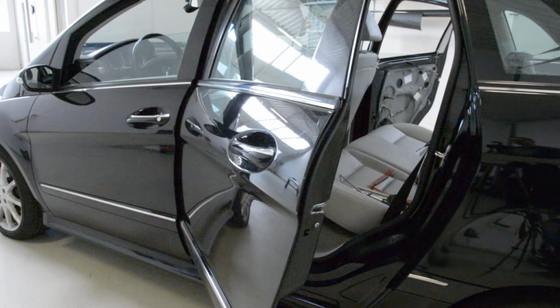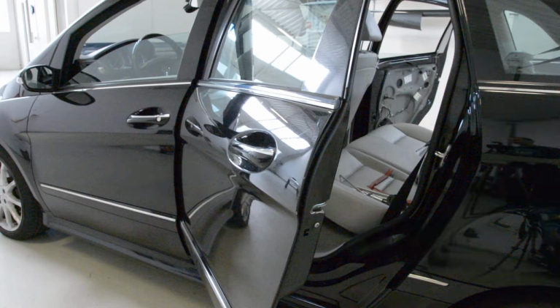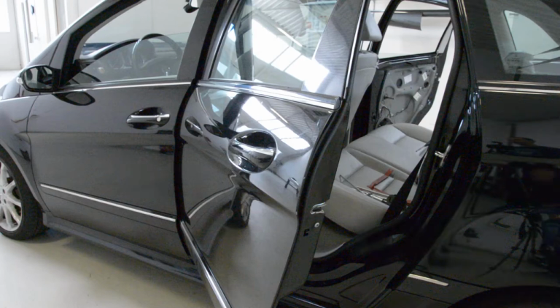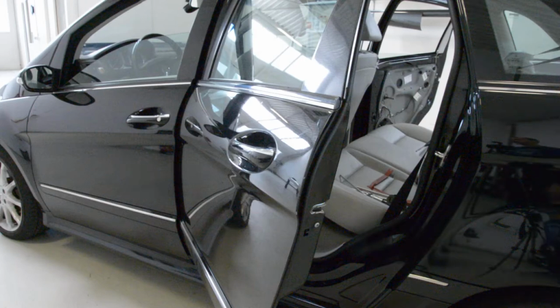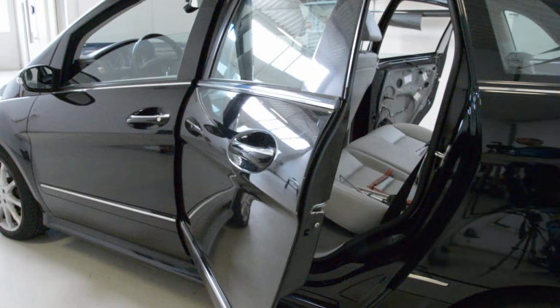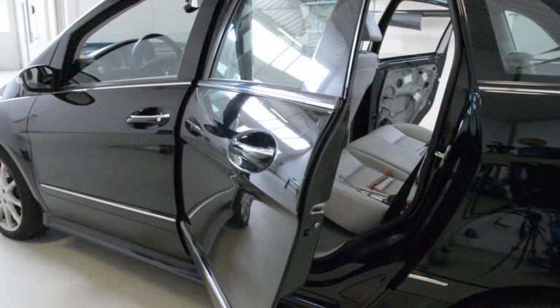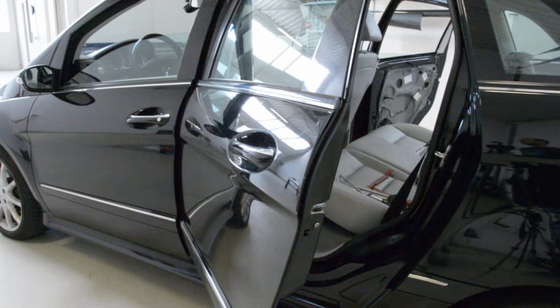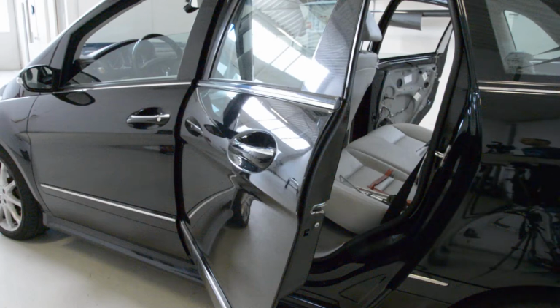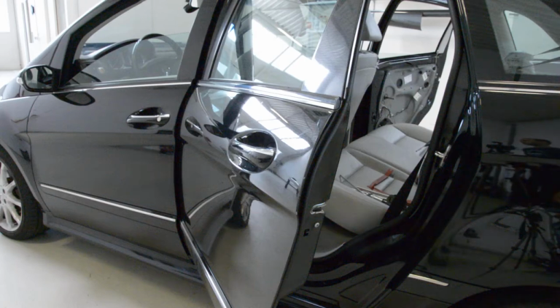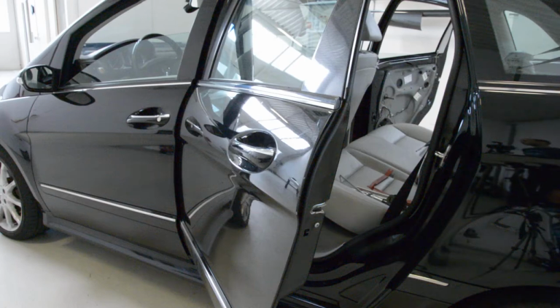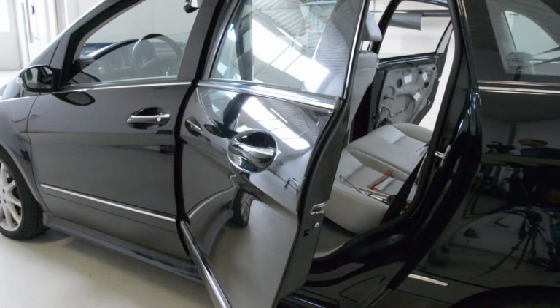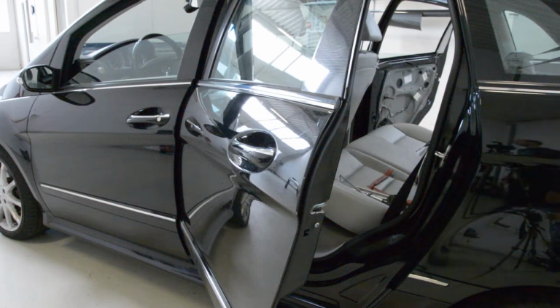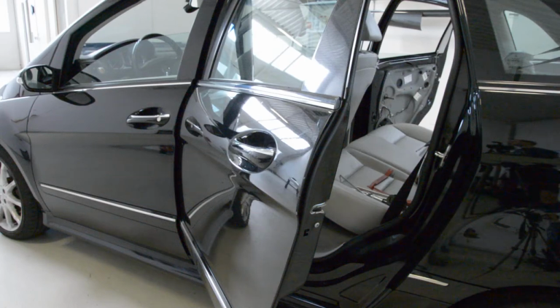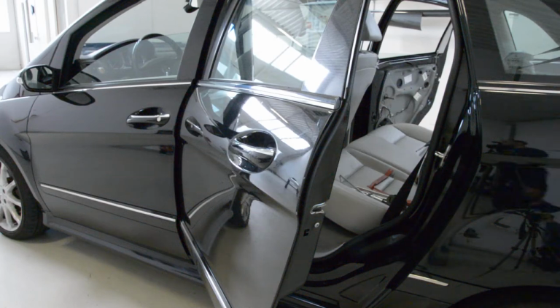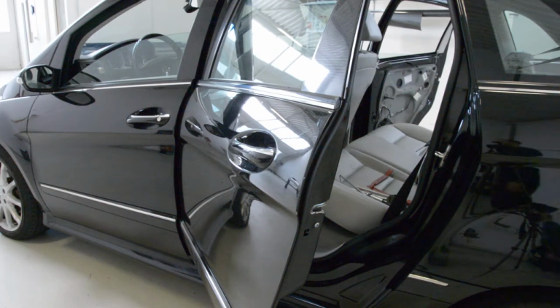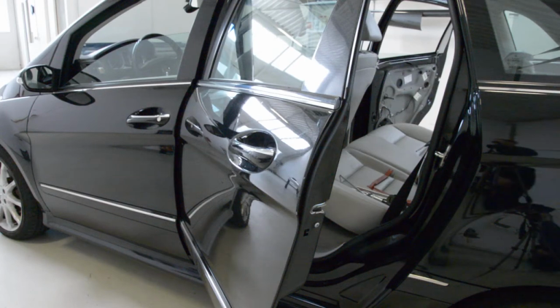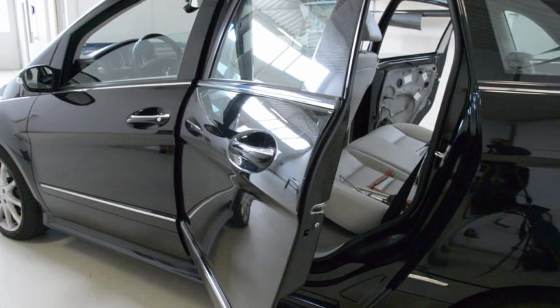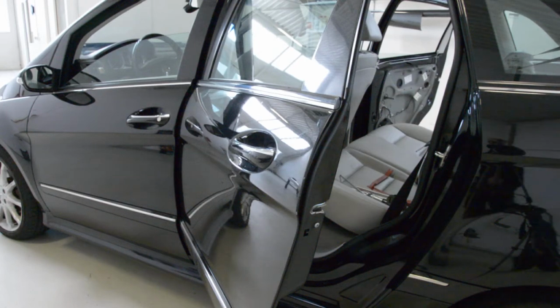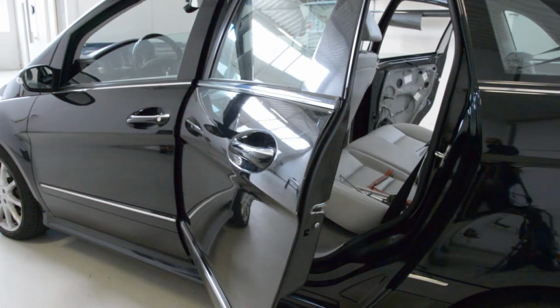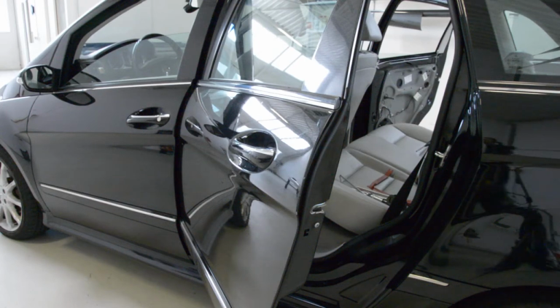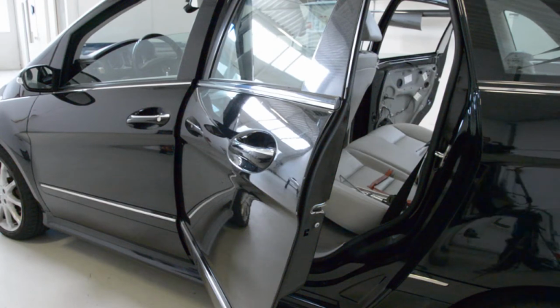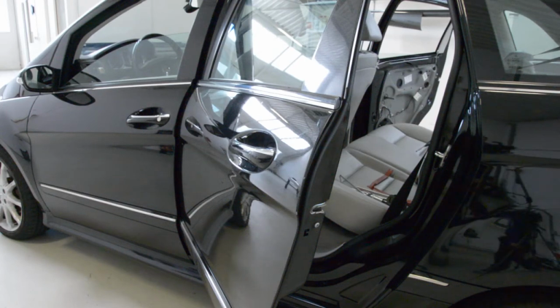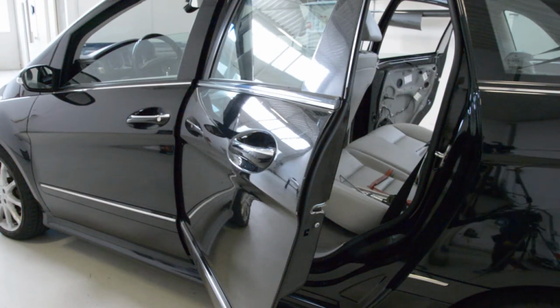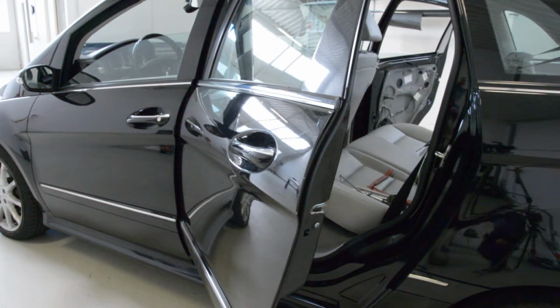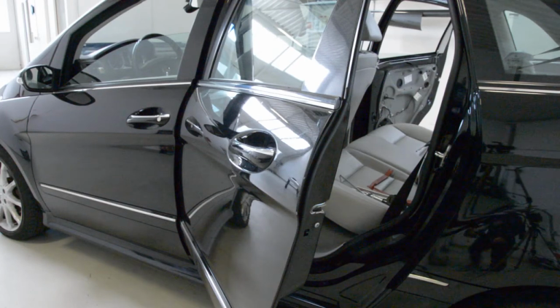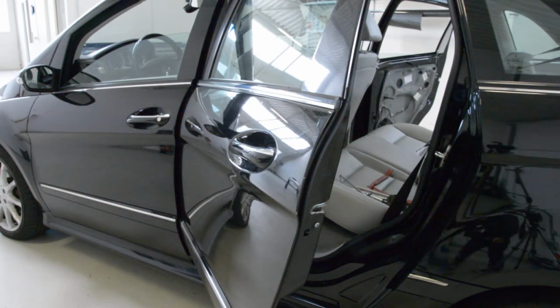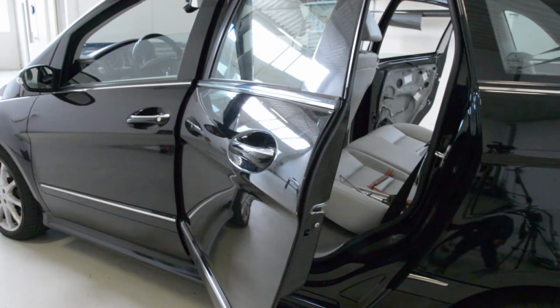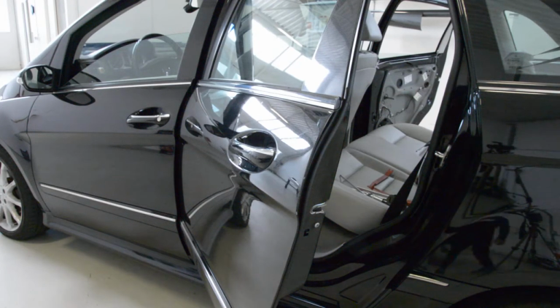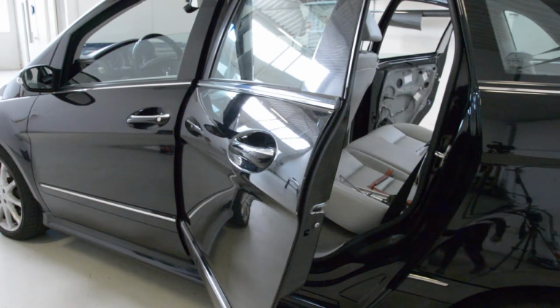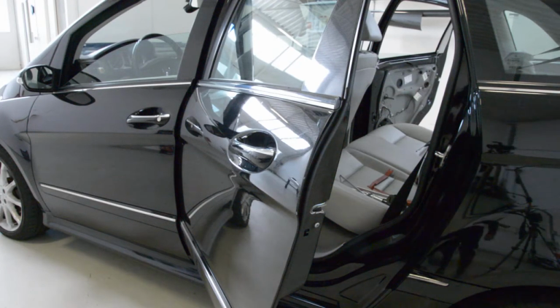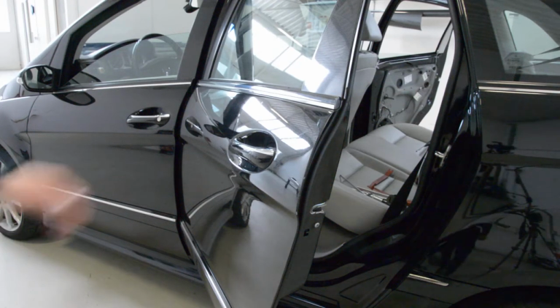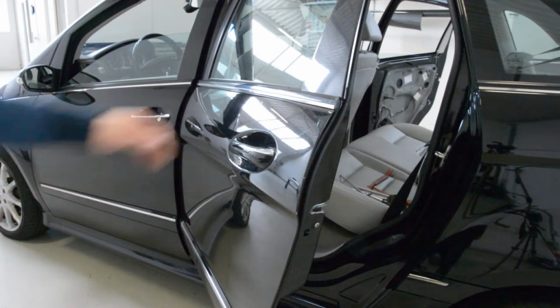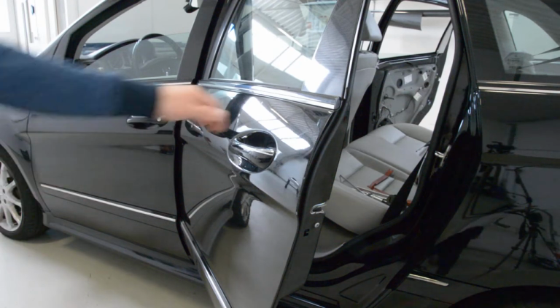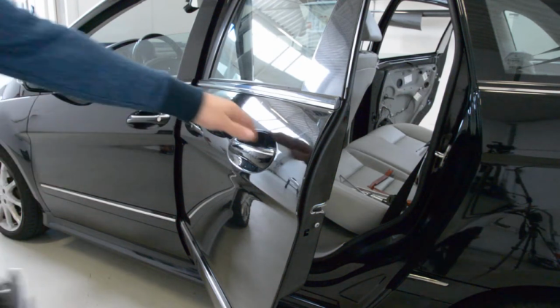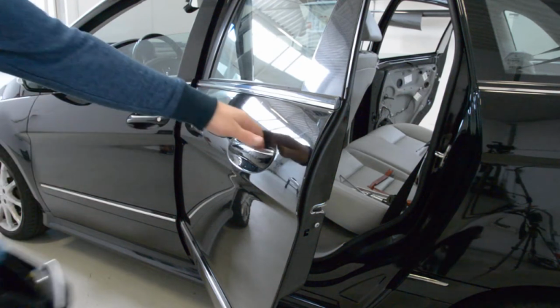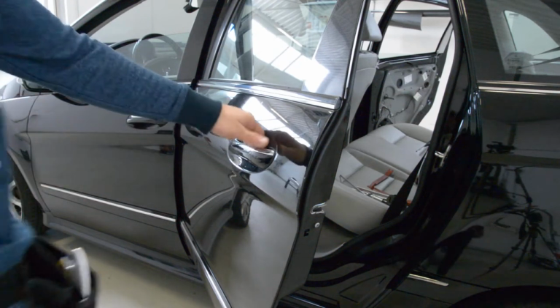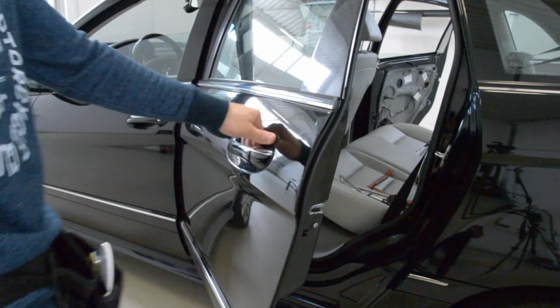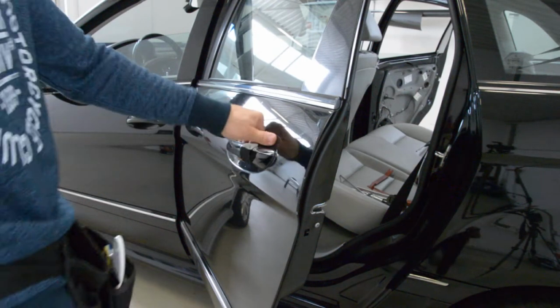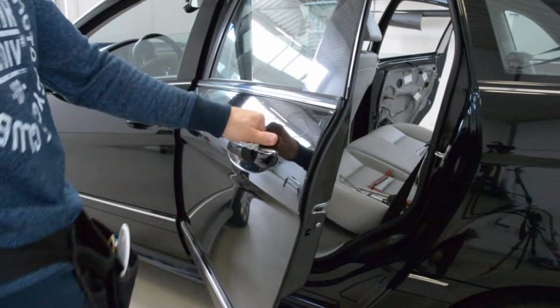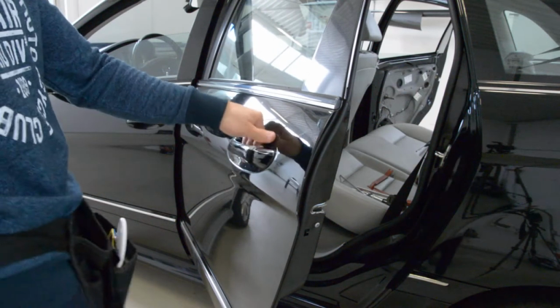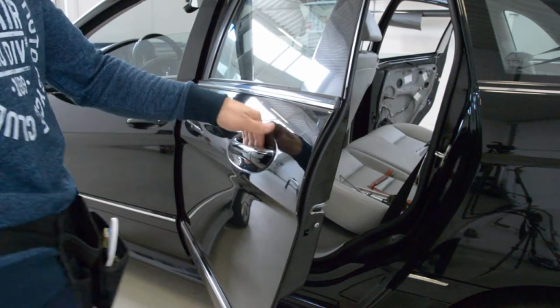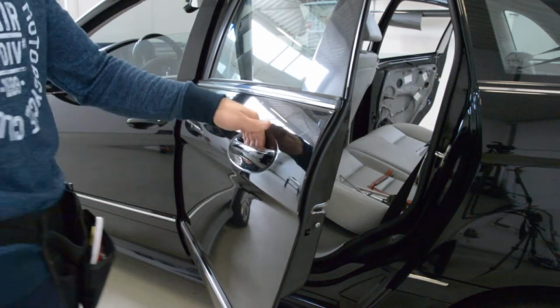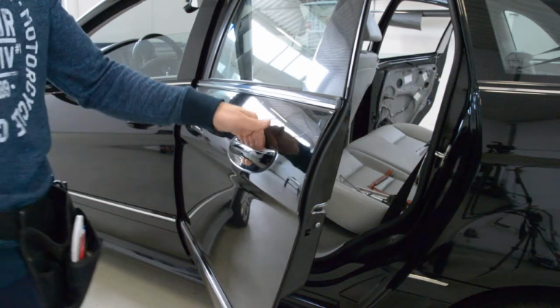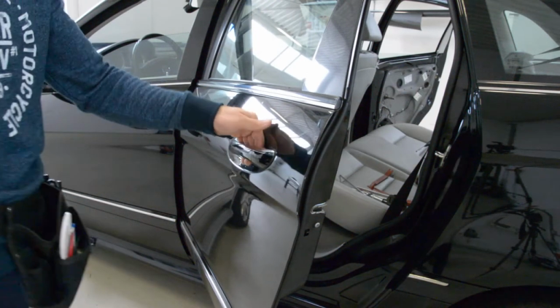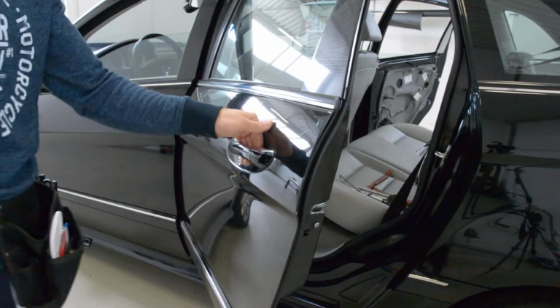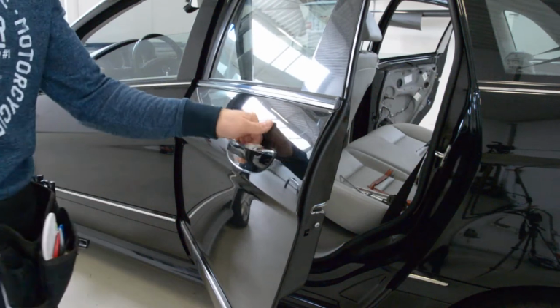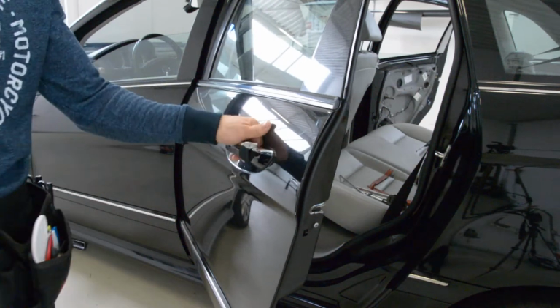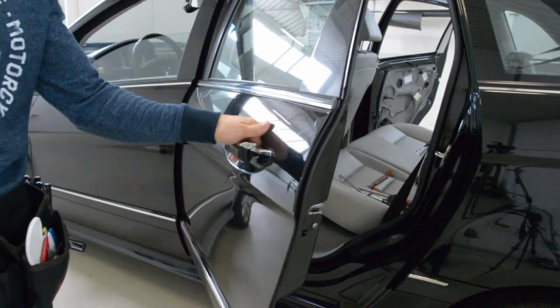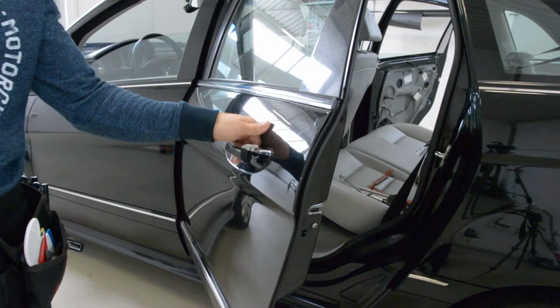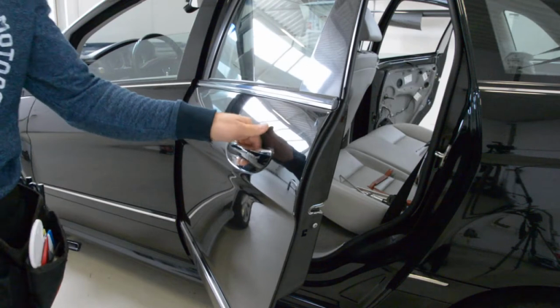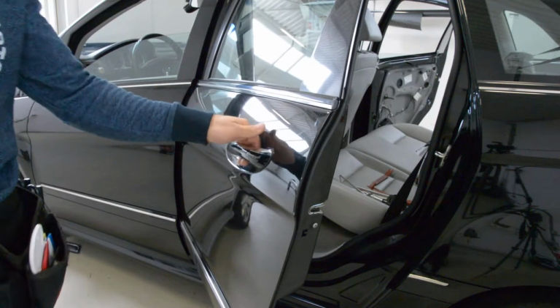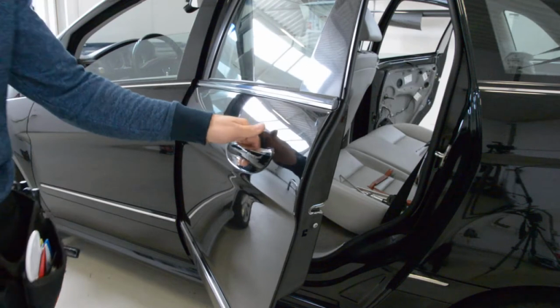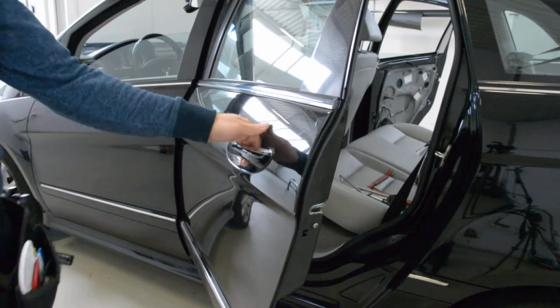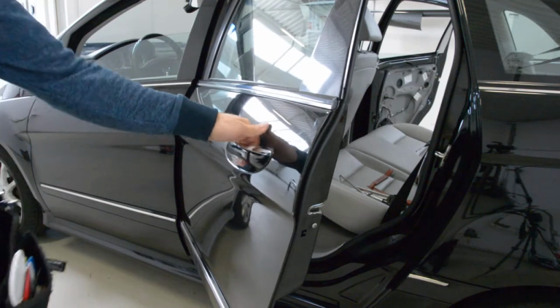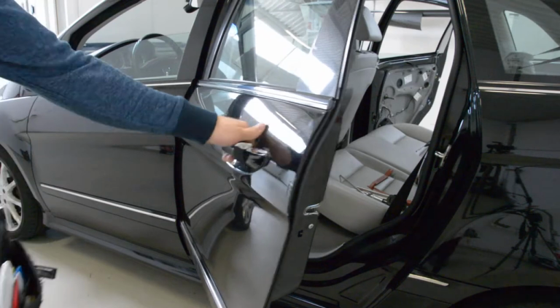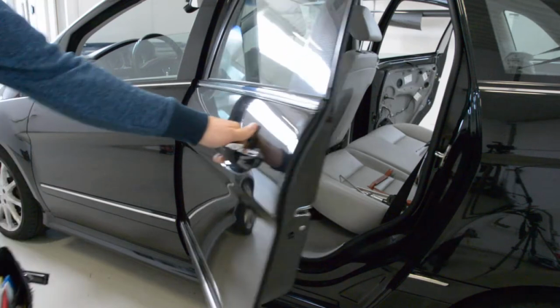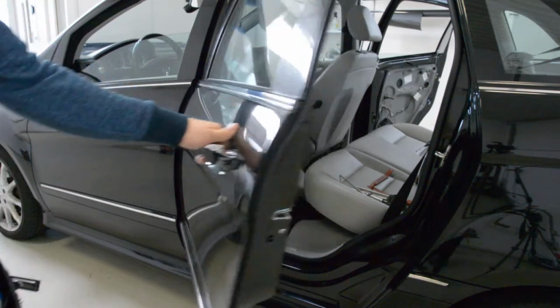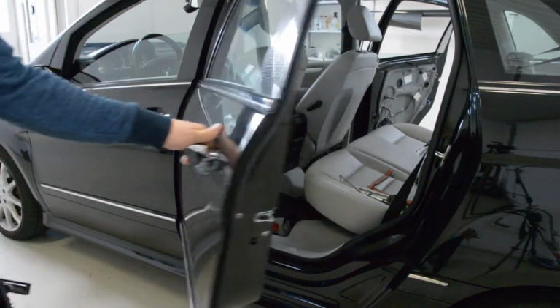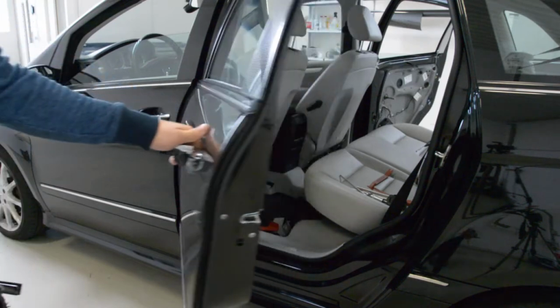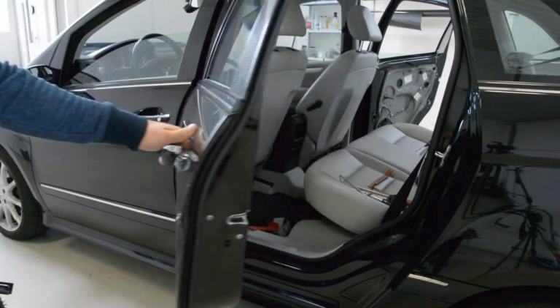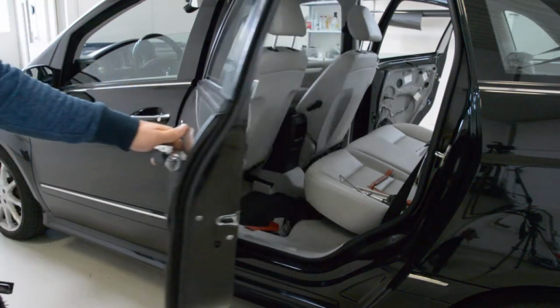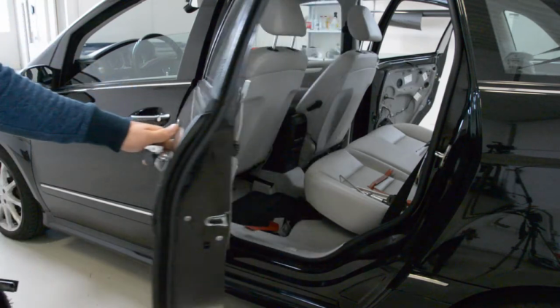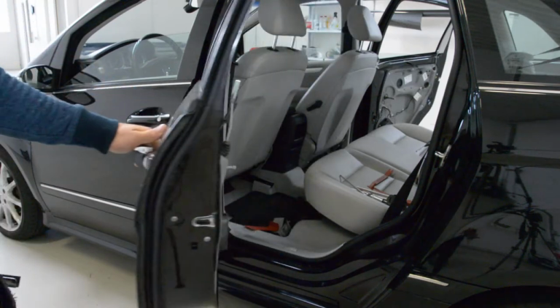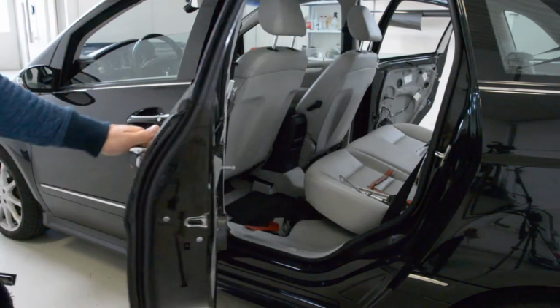Hello everyone. I'll show you how to remove the door handle from a Mercedes B200 from 2005.